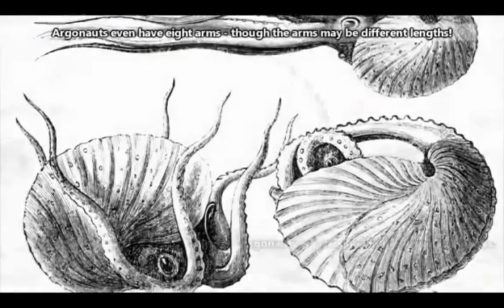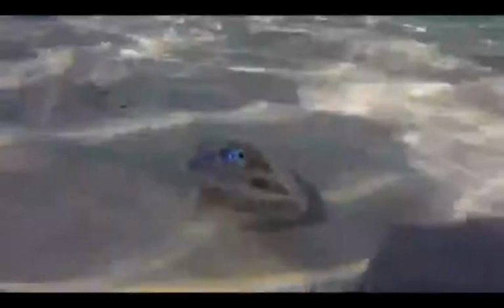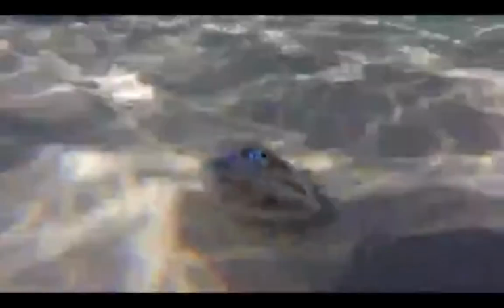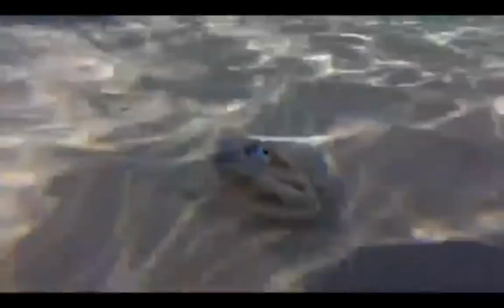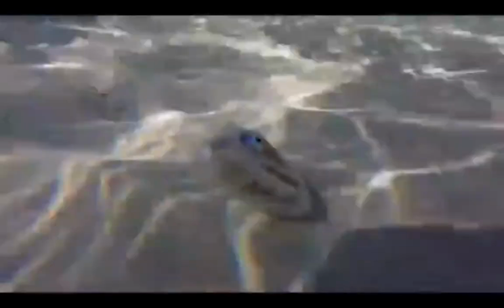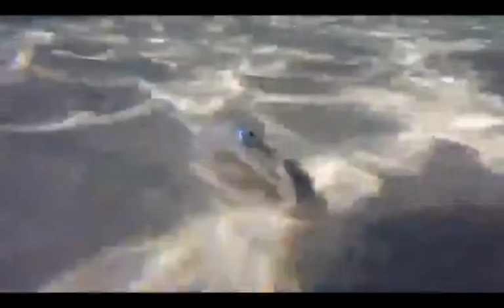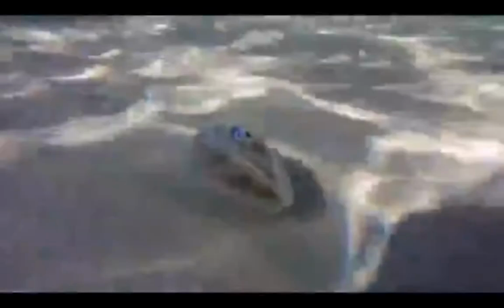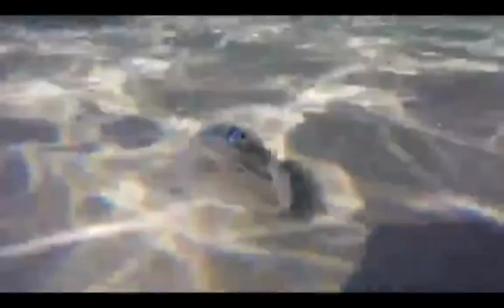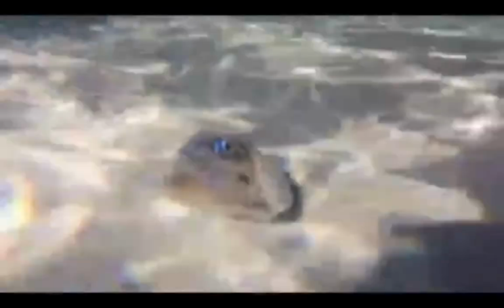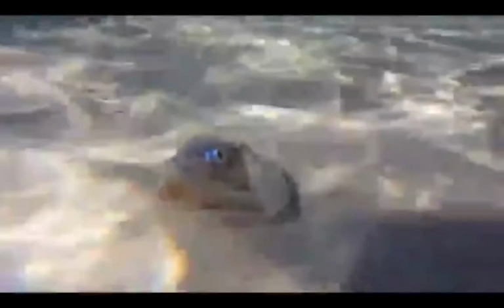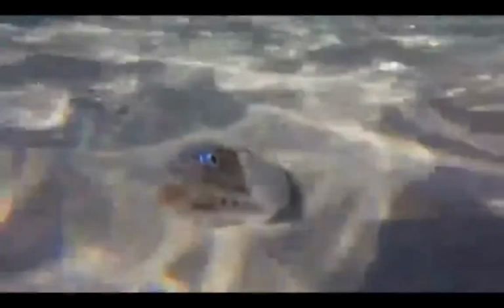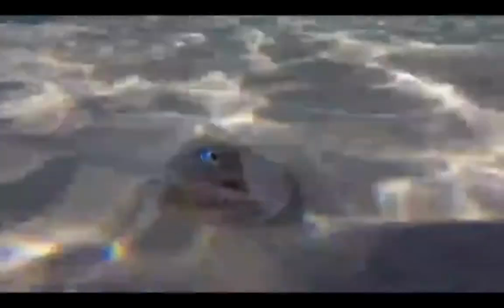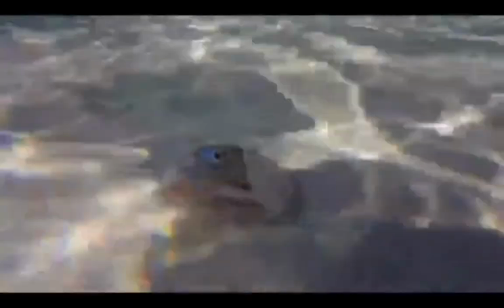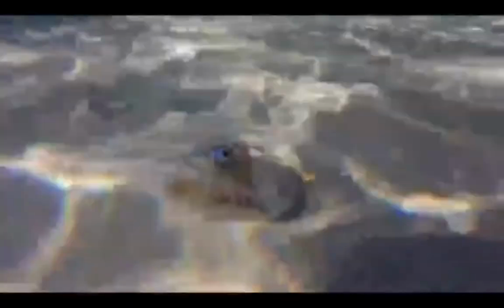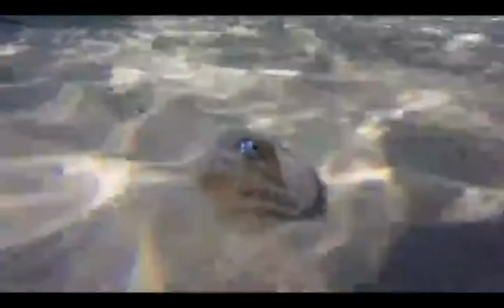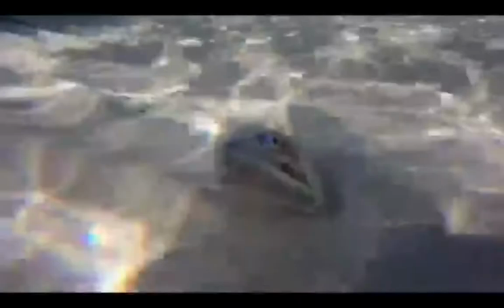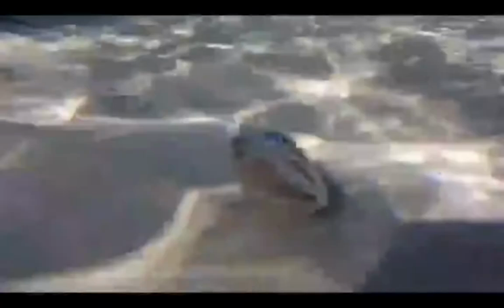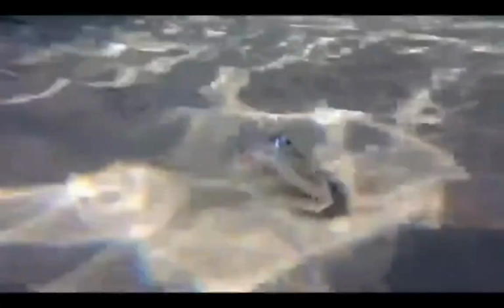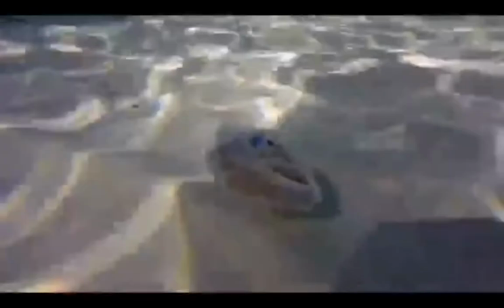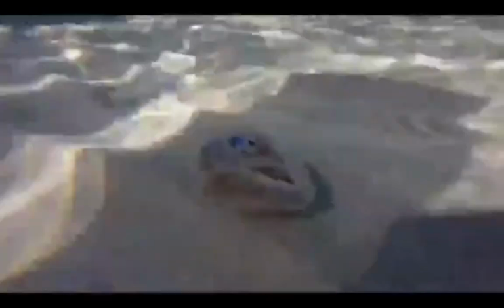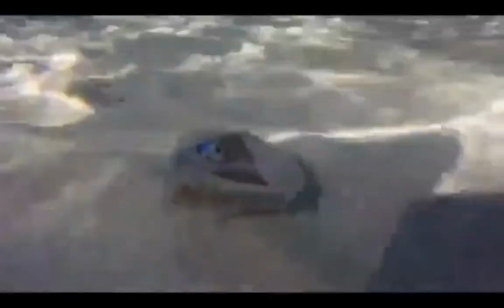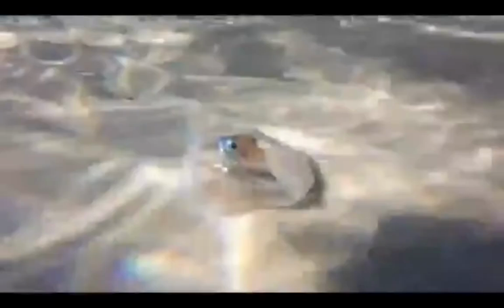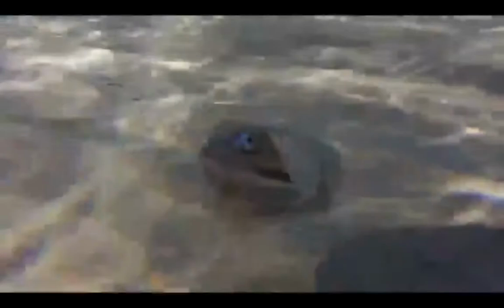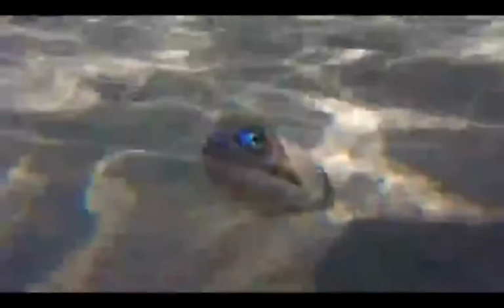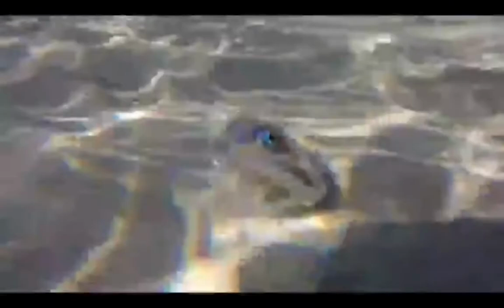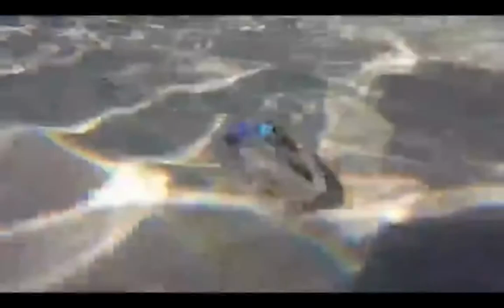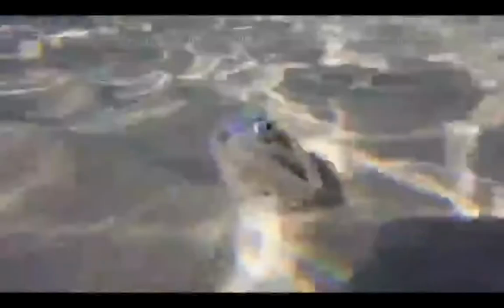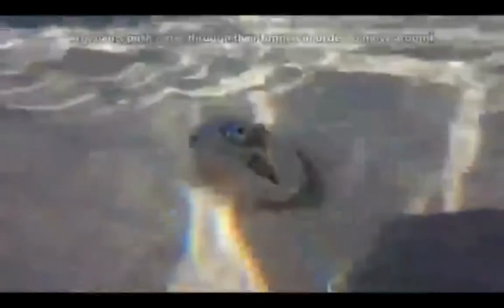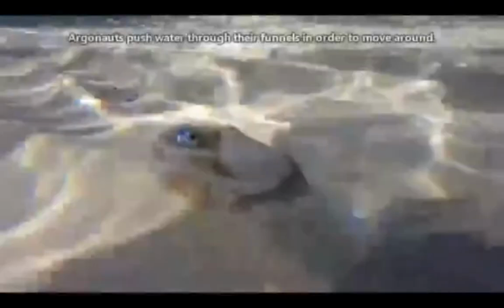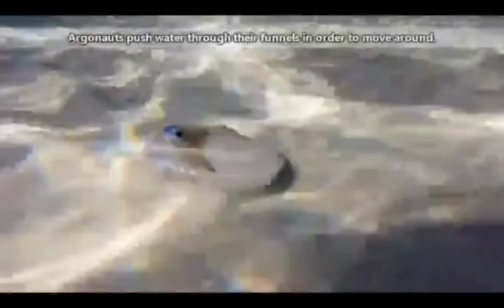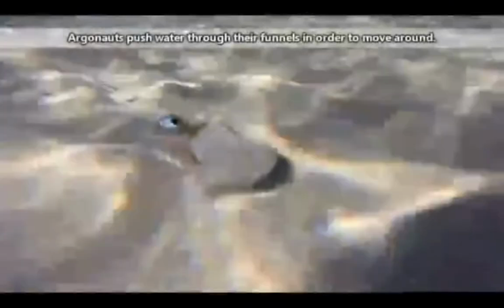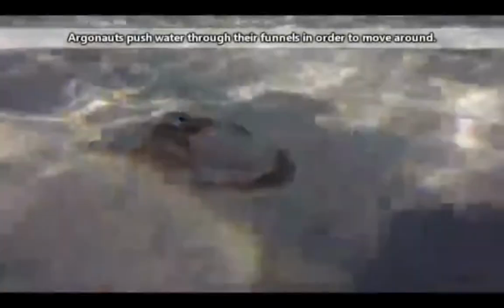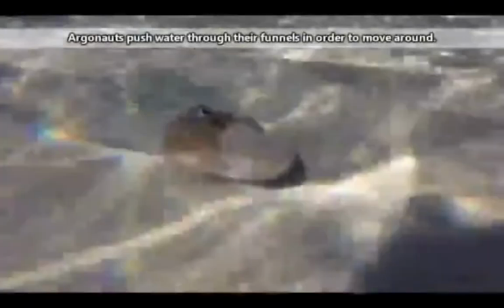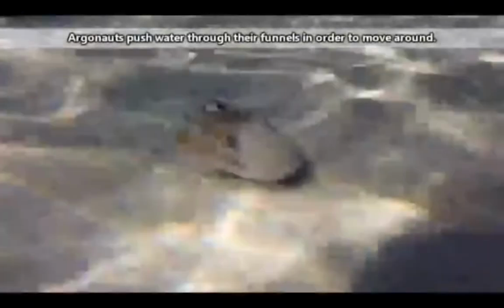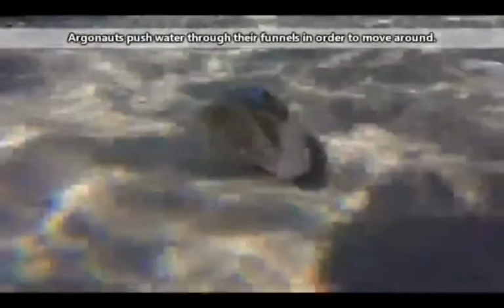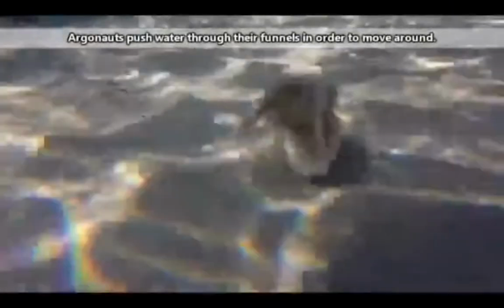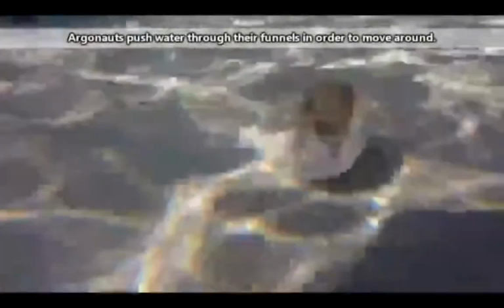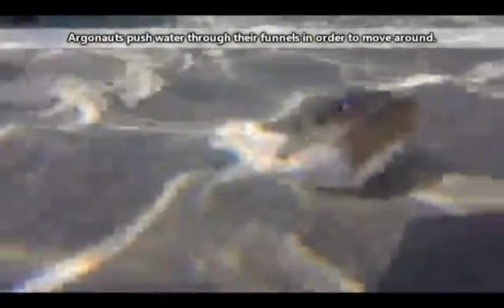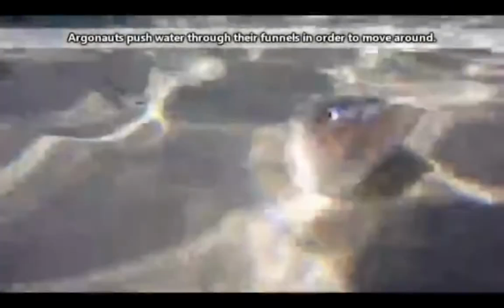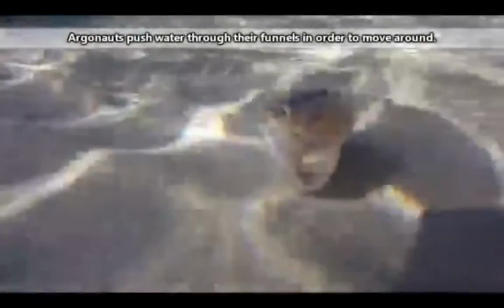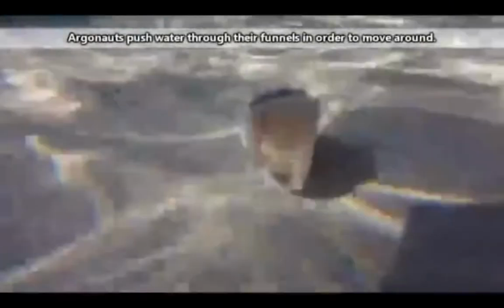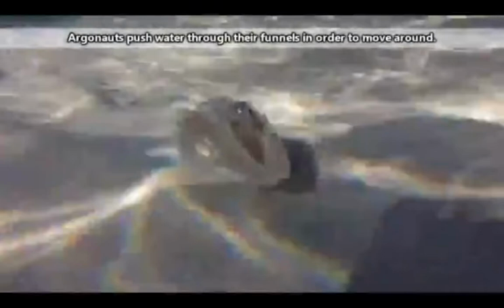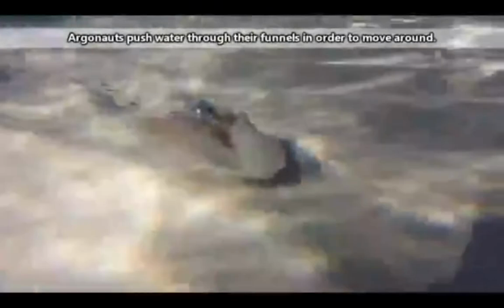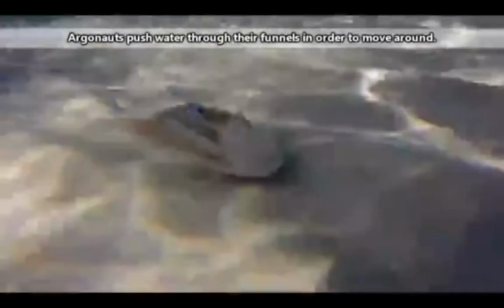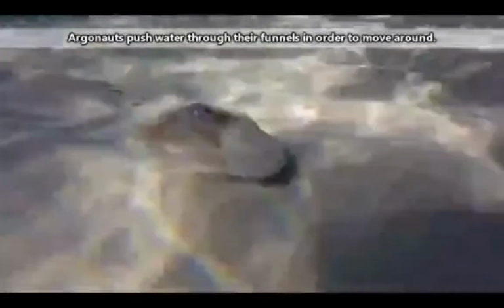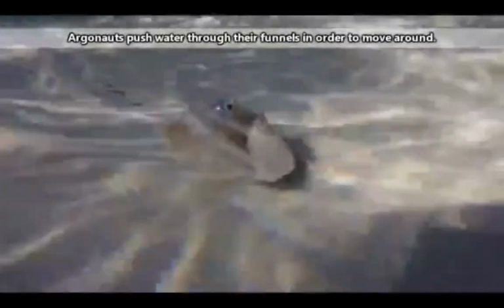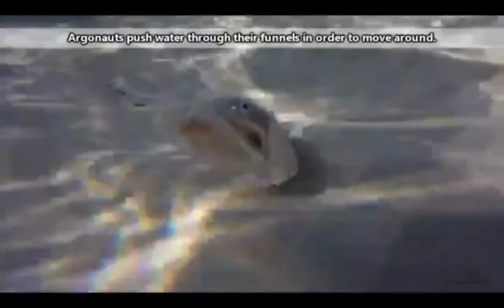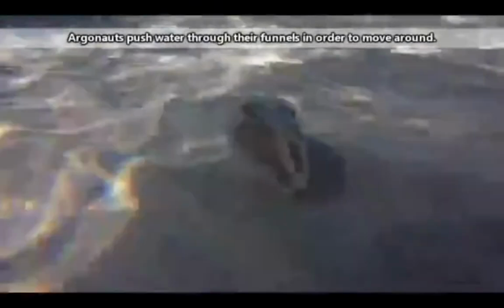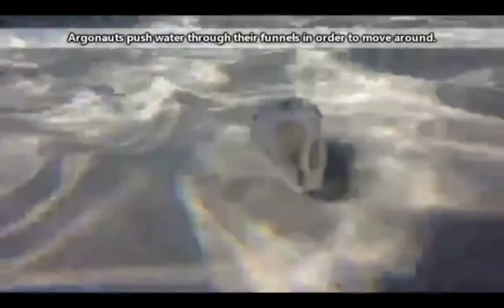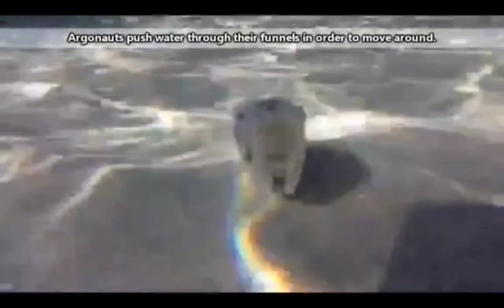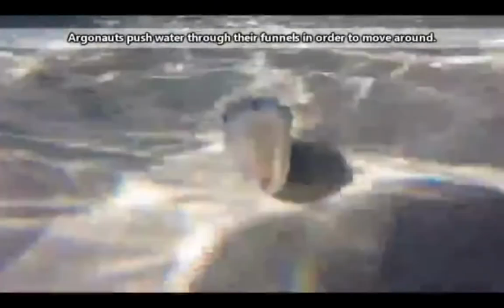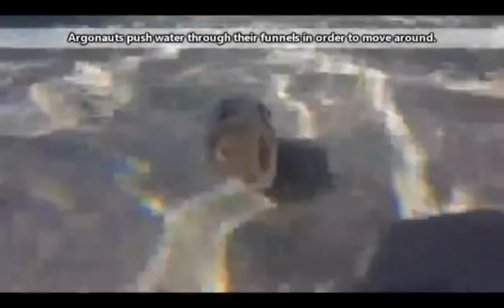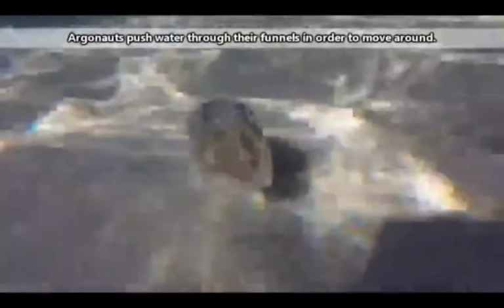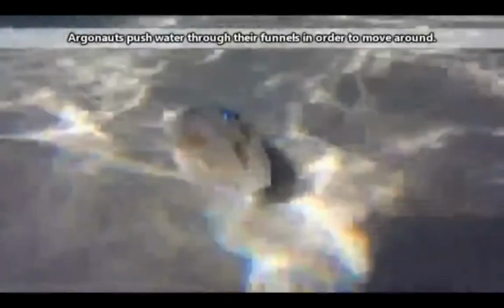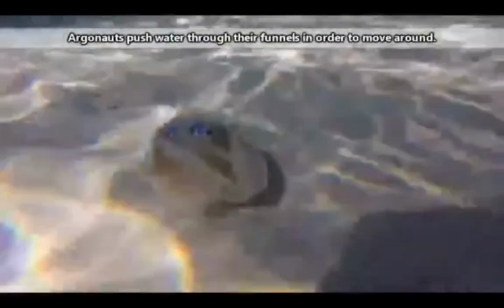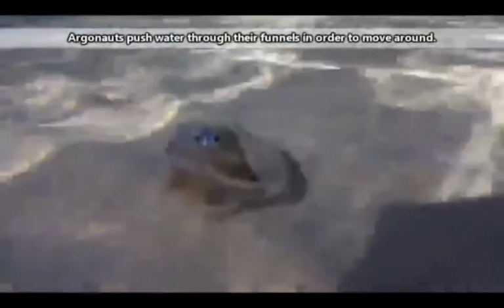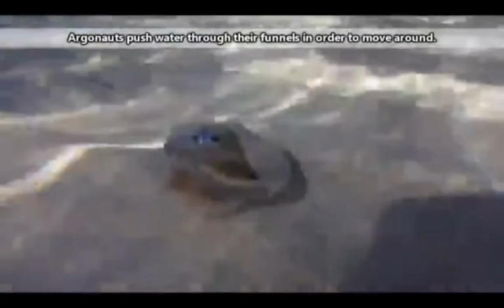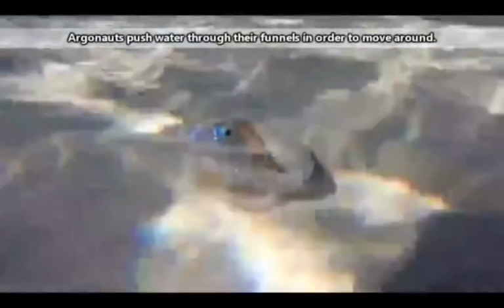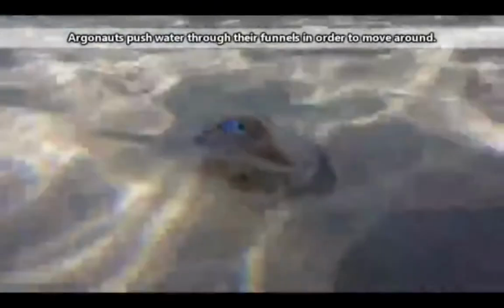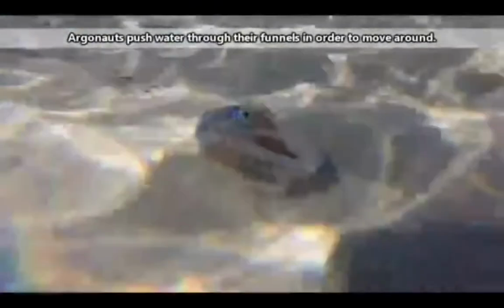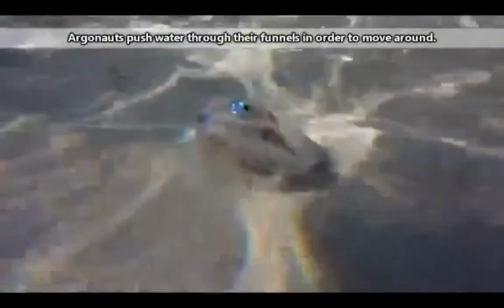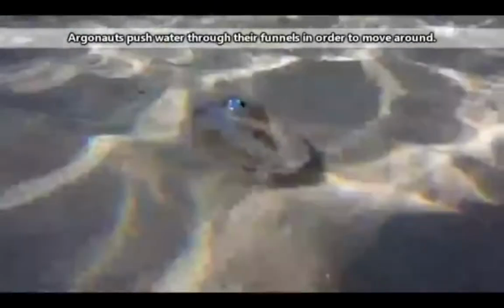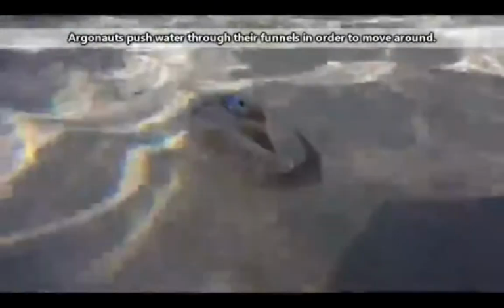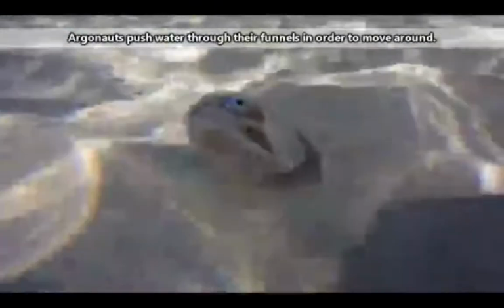These Argonauts do not travel the oceans using wind currents. They move around the same way many cephalopods do, using jet propulsion.